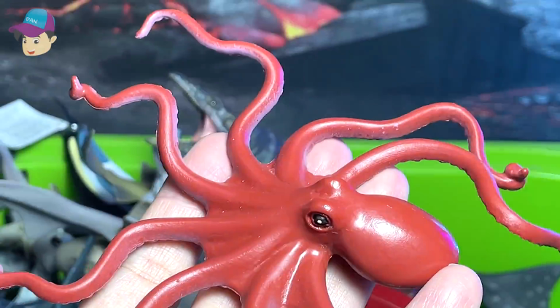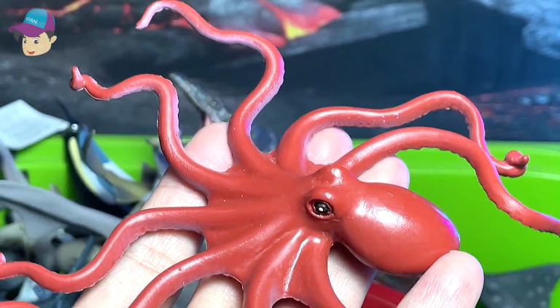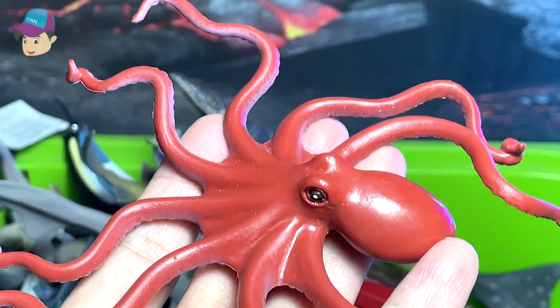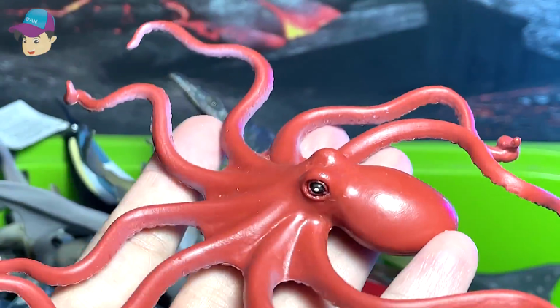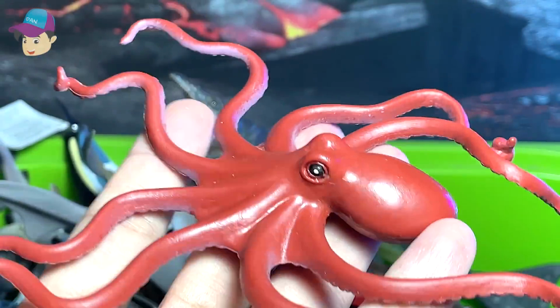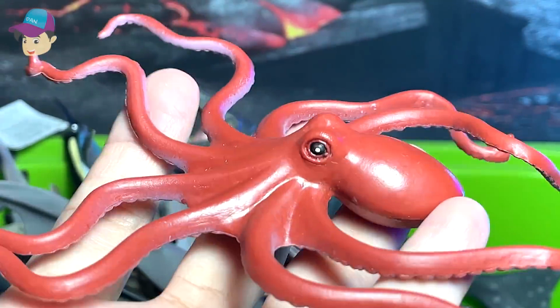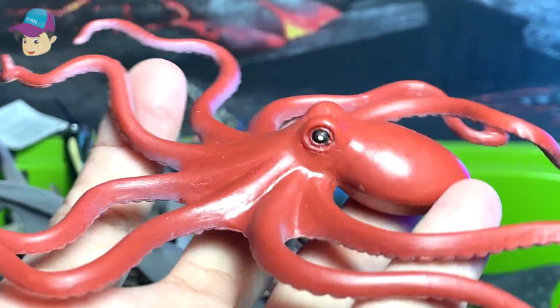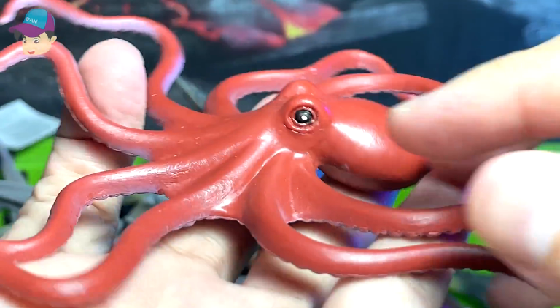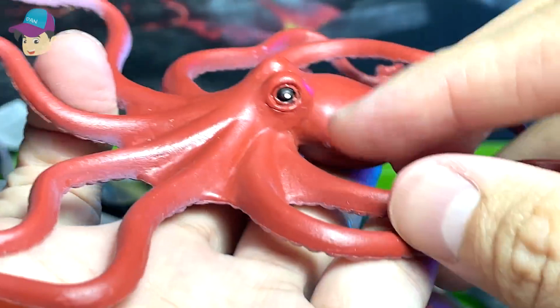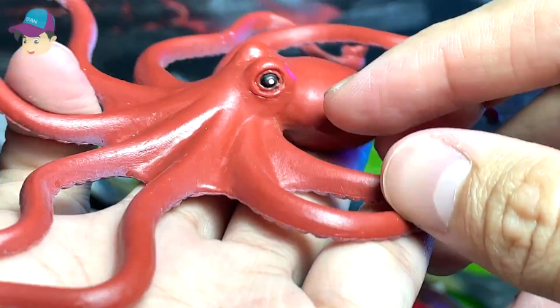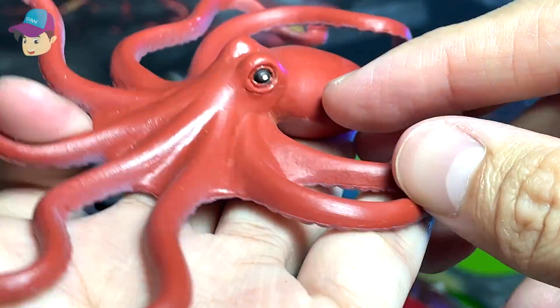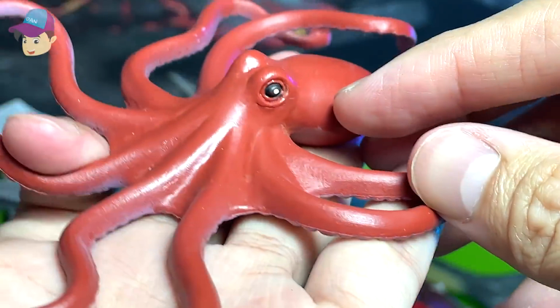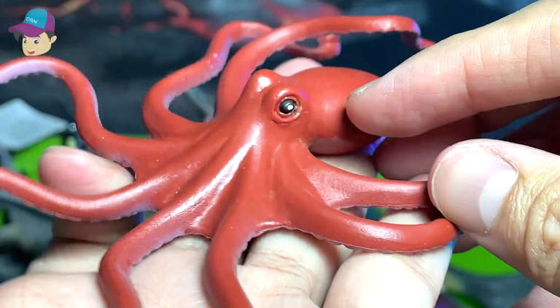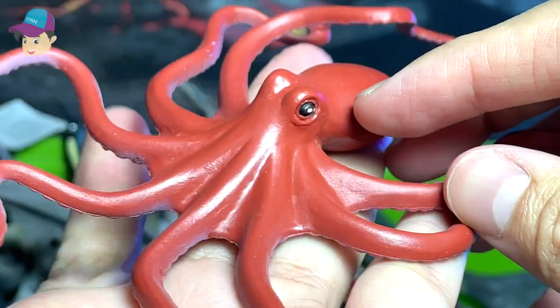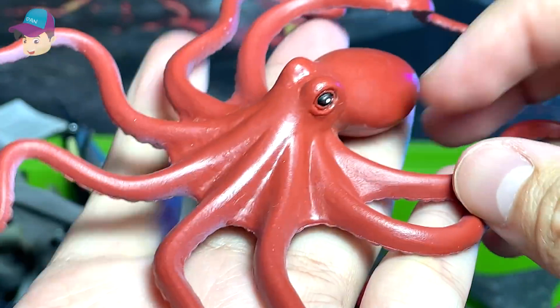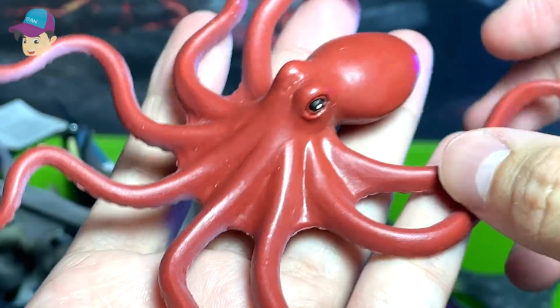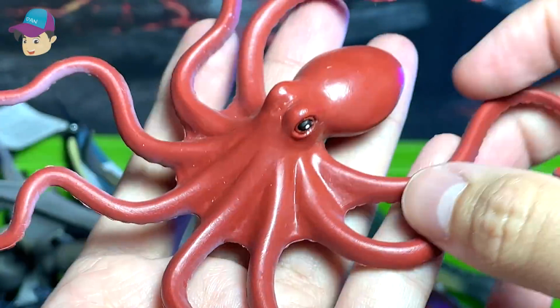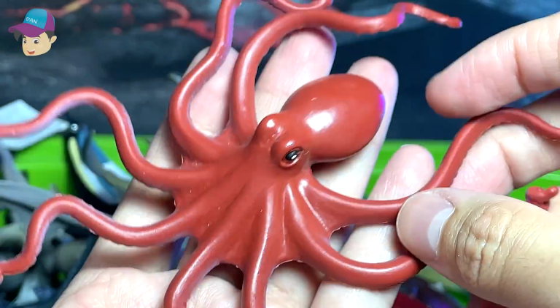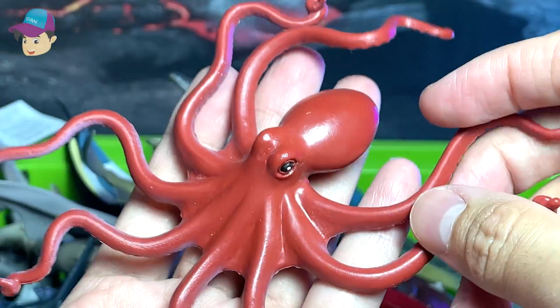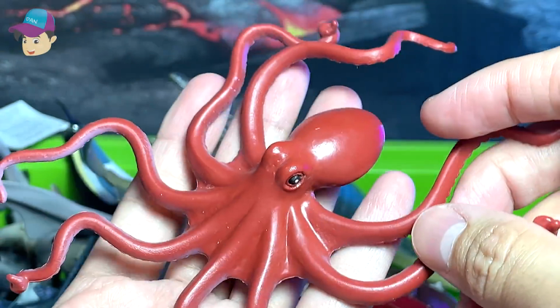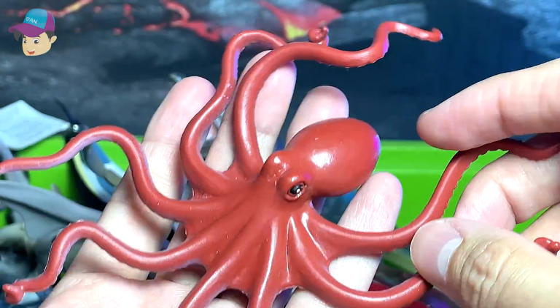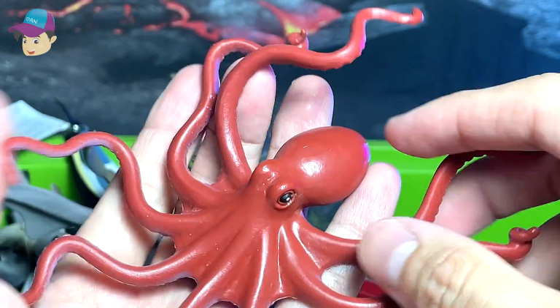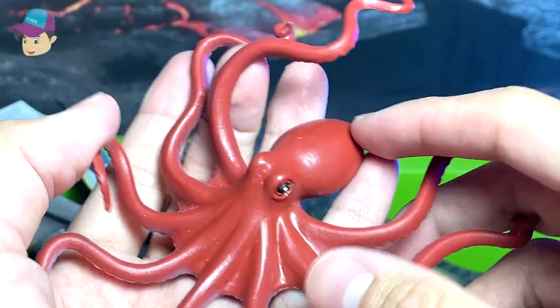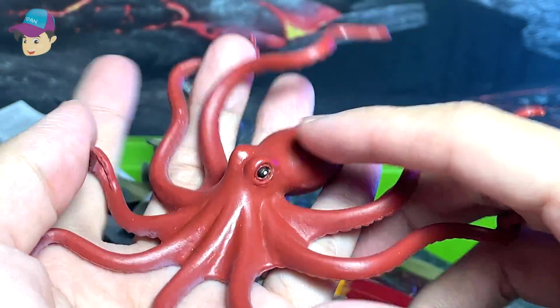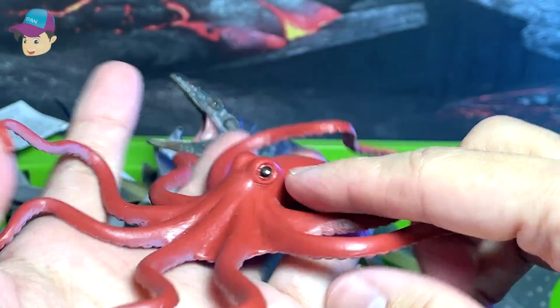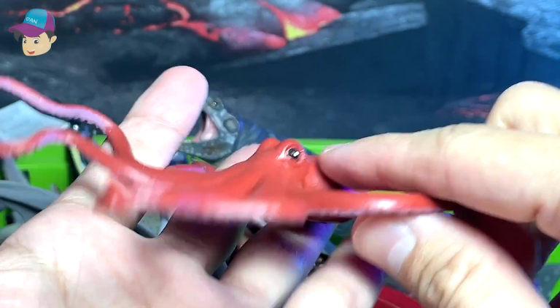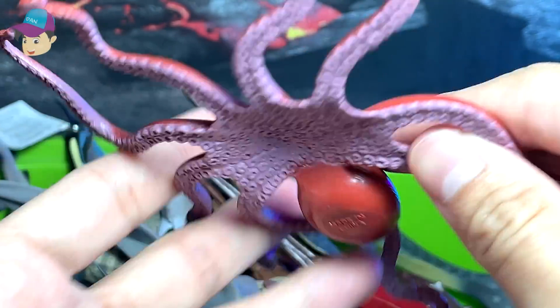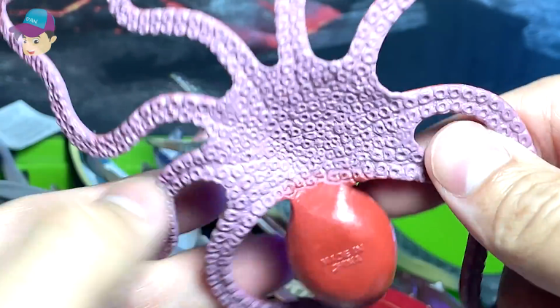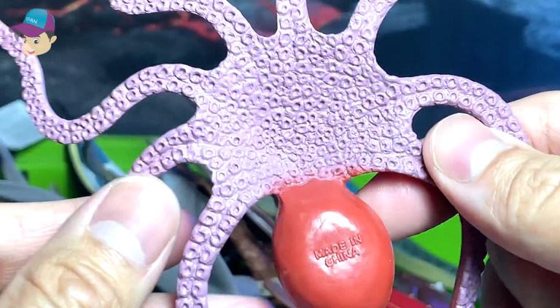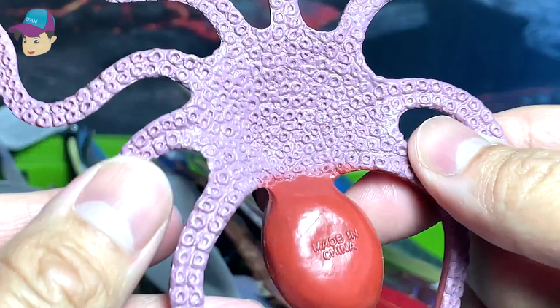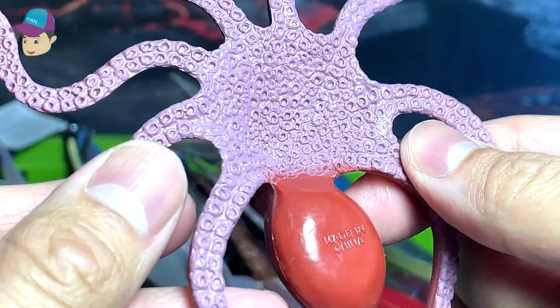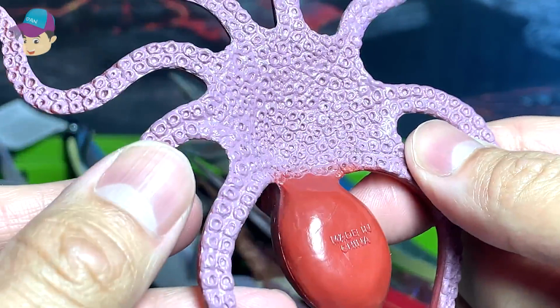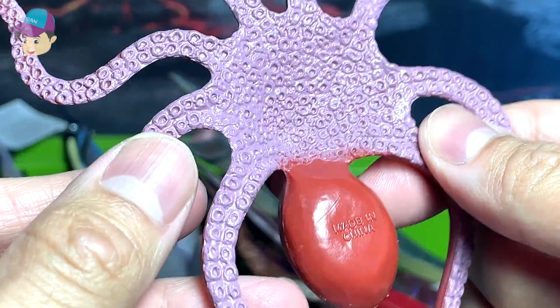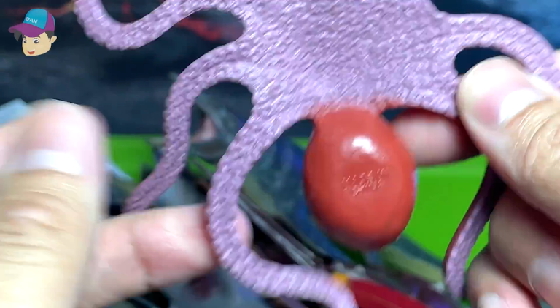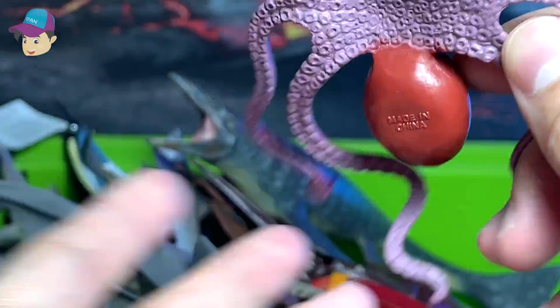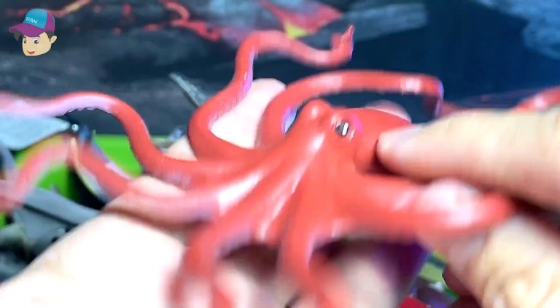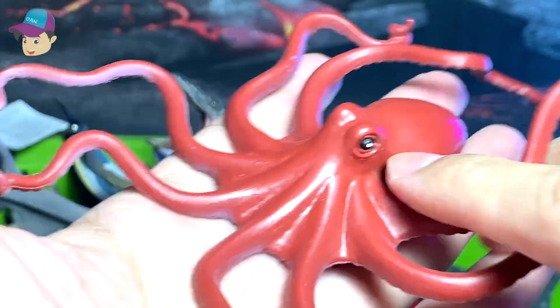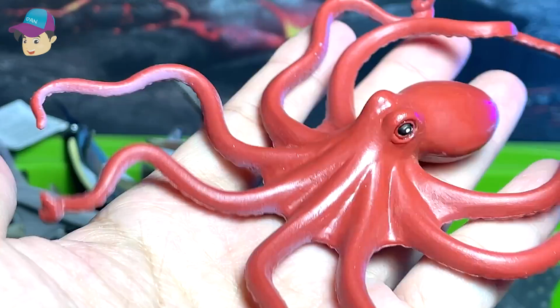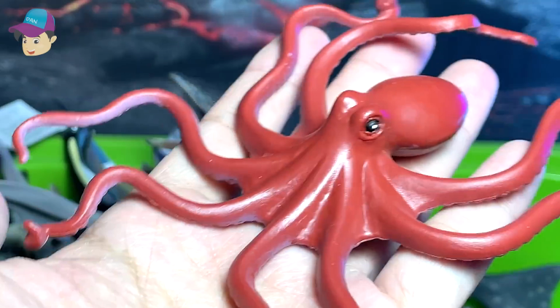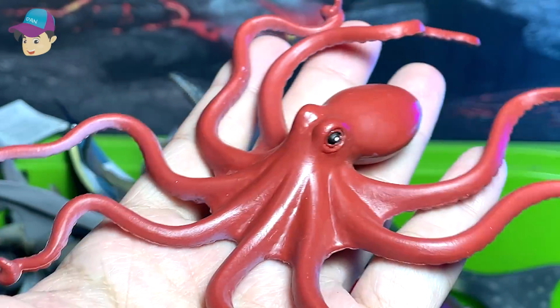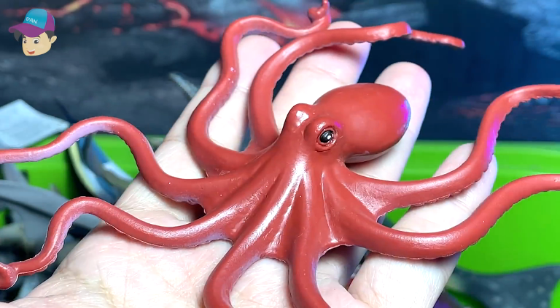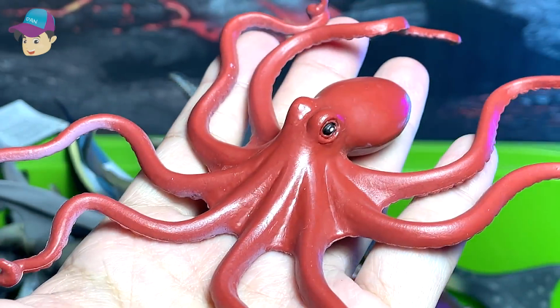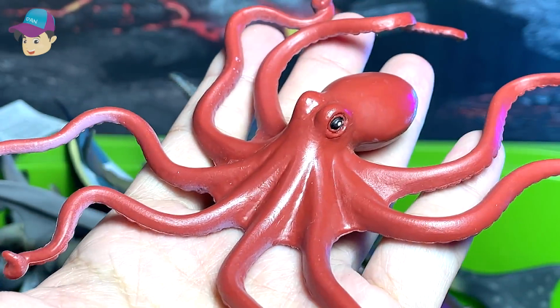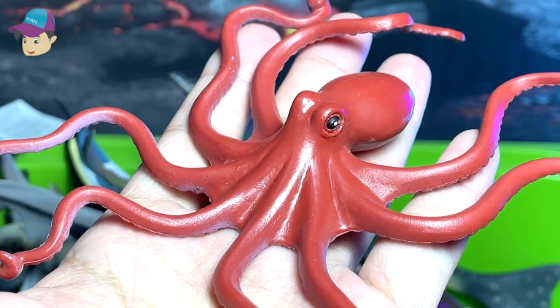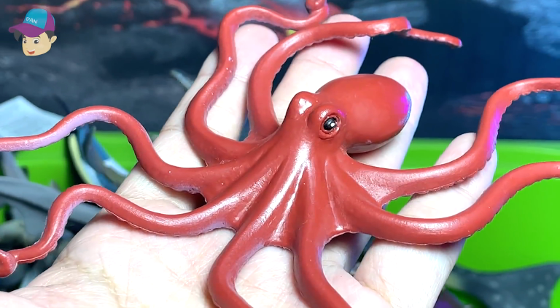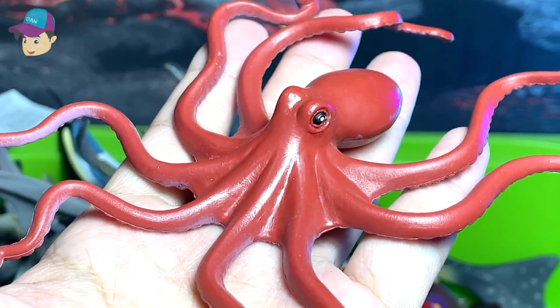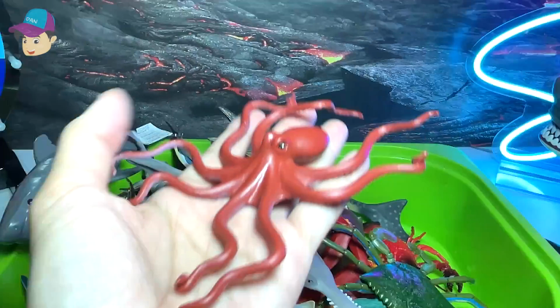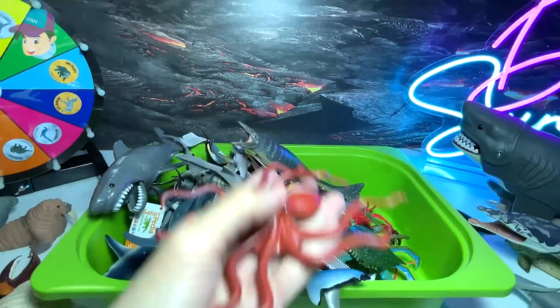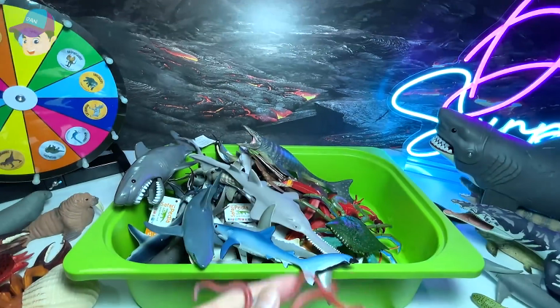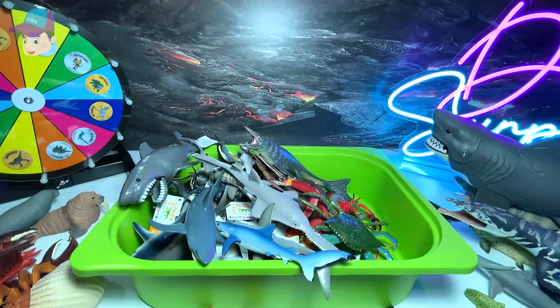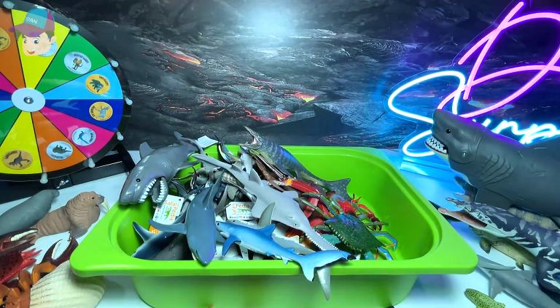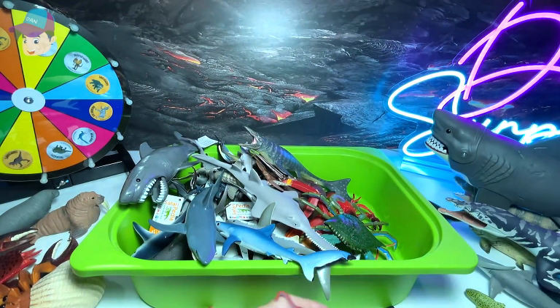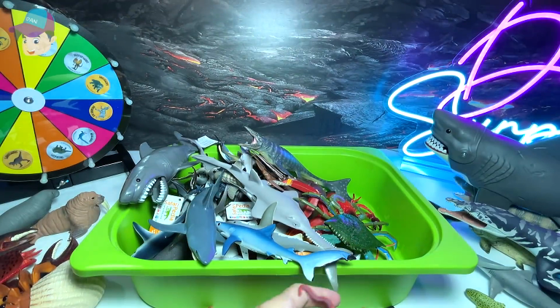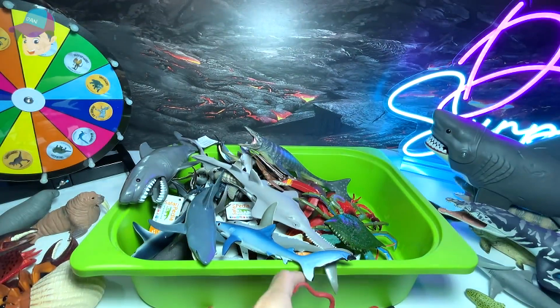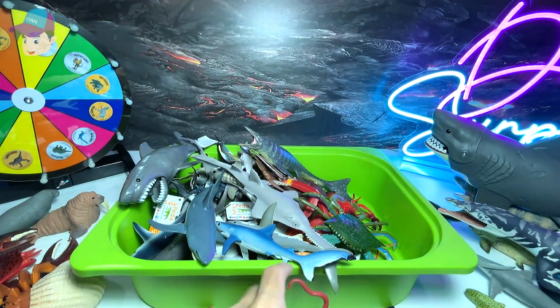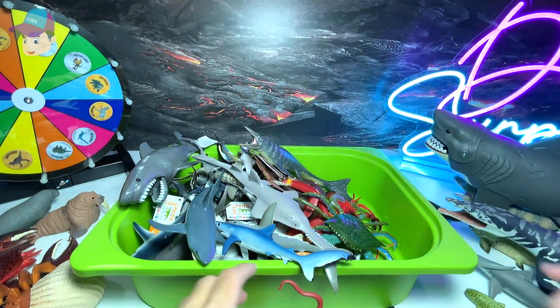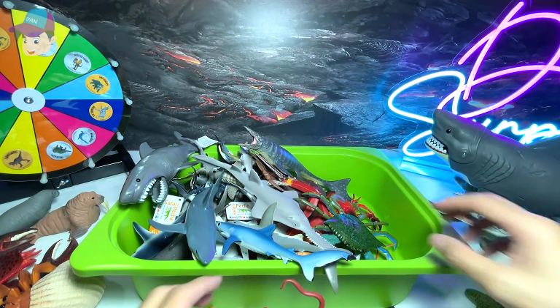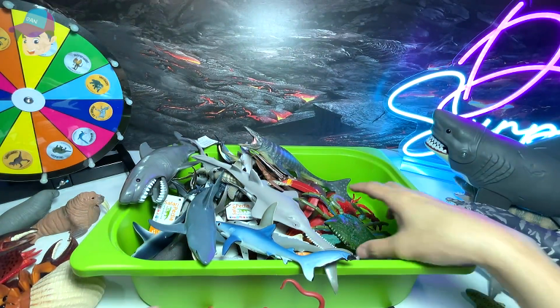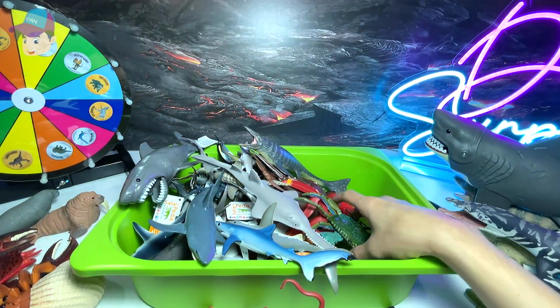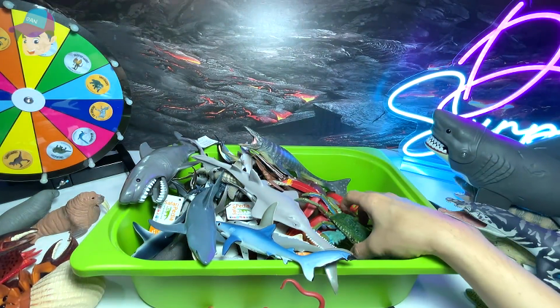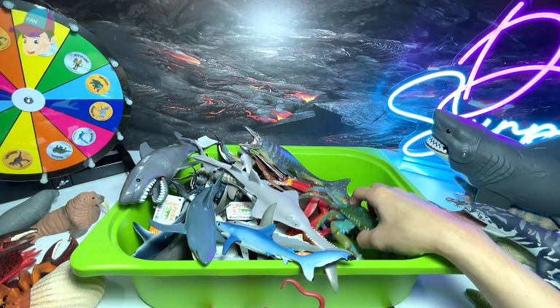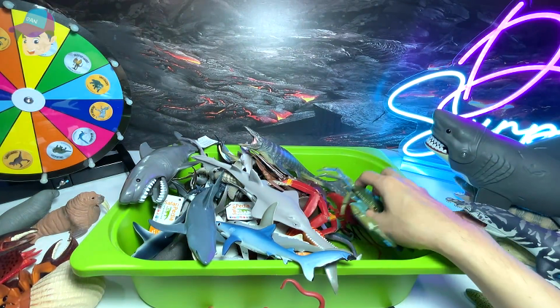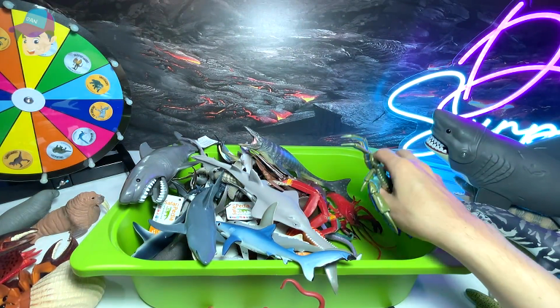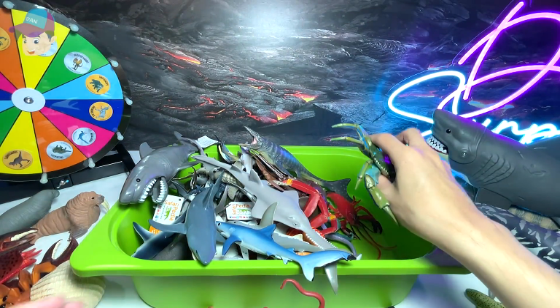Octopus! It has eight tentacles and it has camouflaging abilities, which is super awesome.